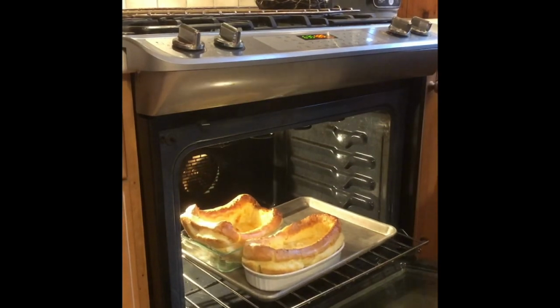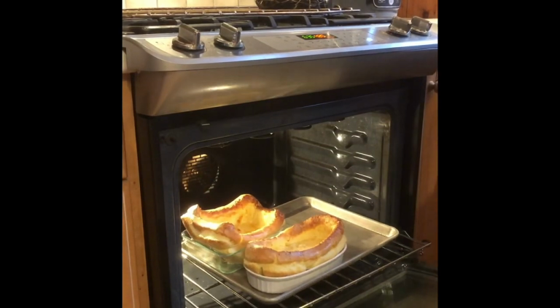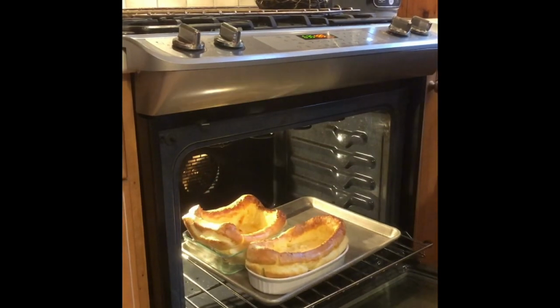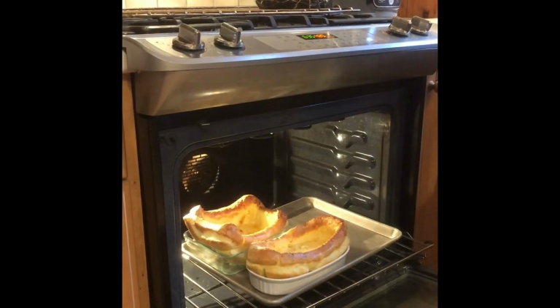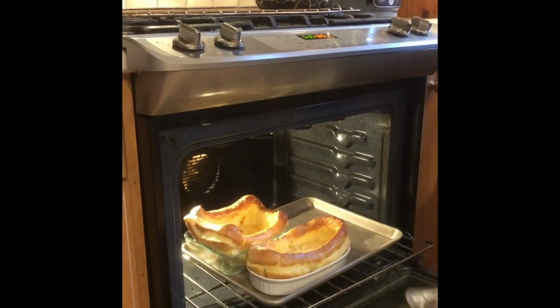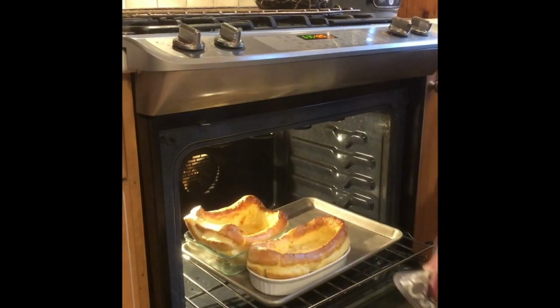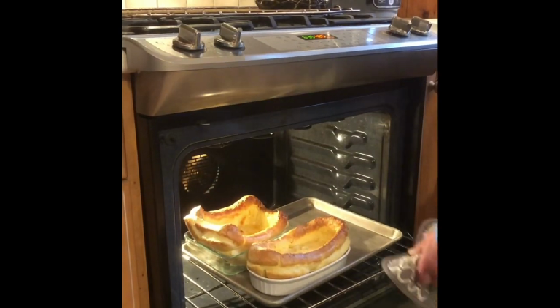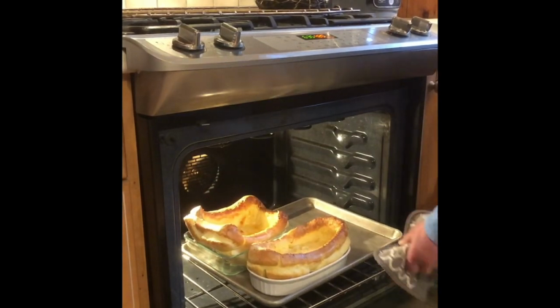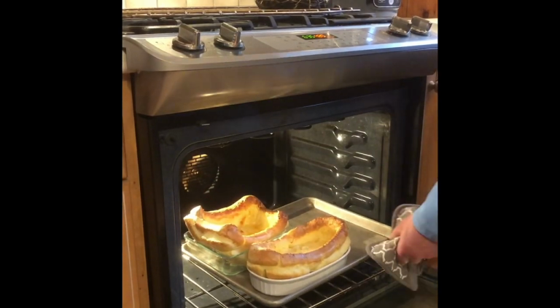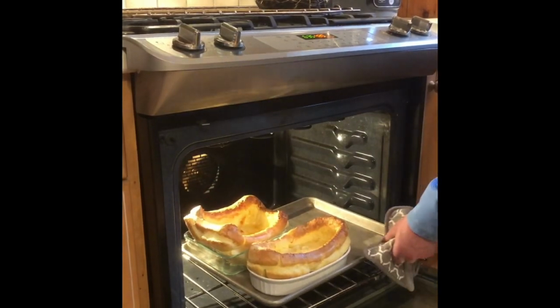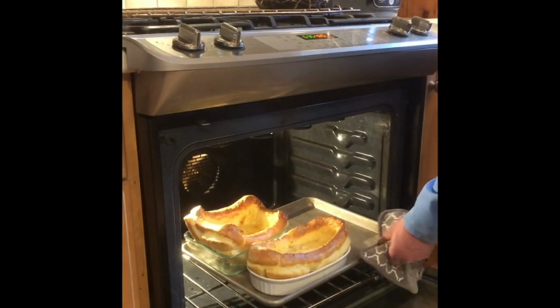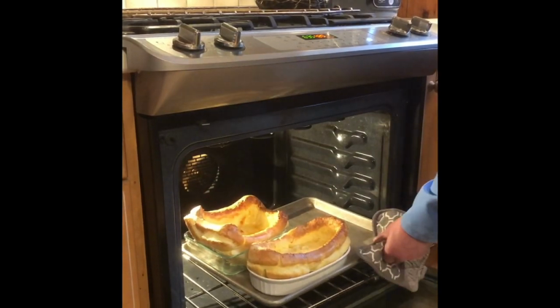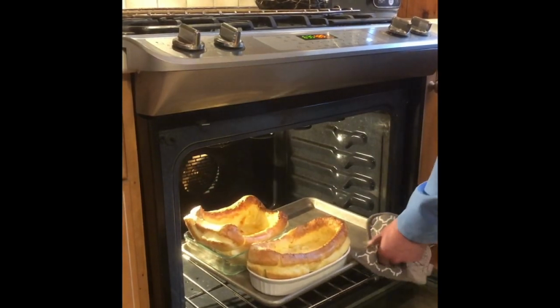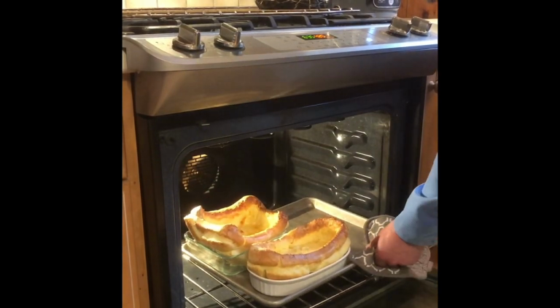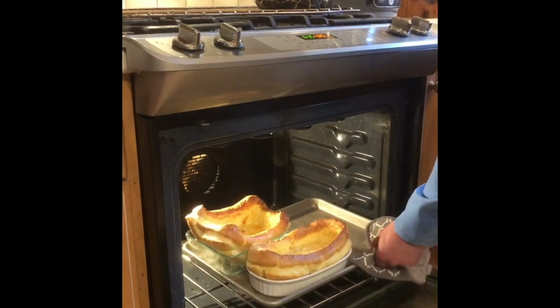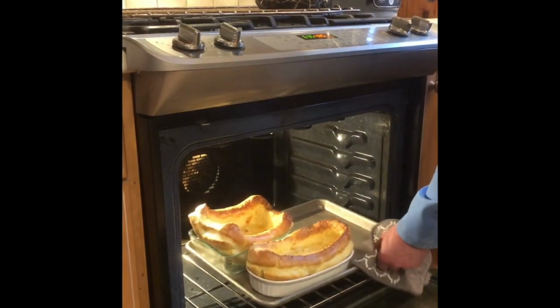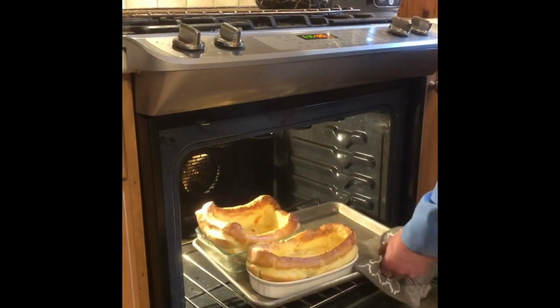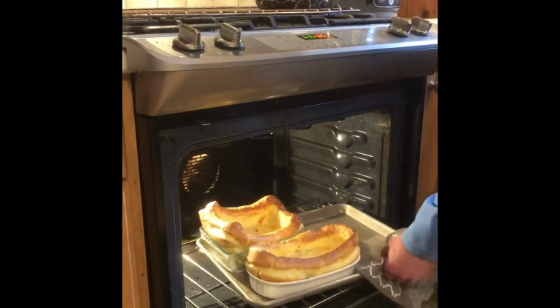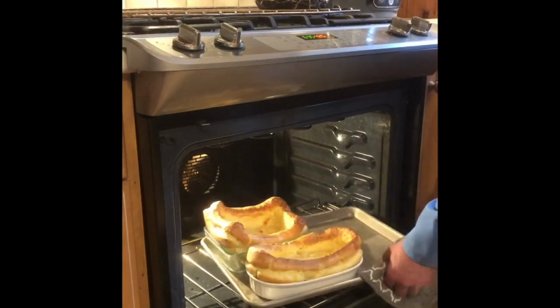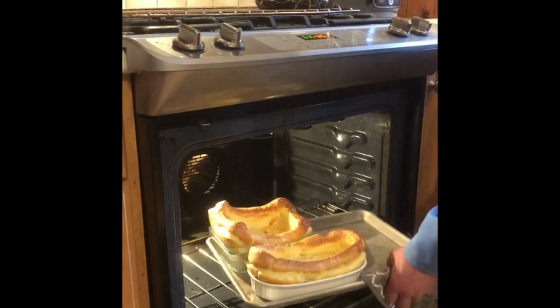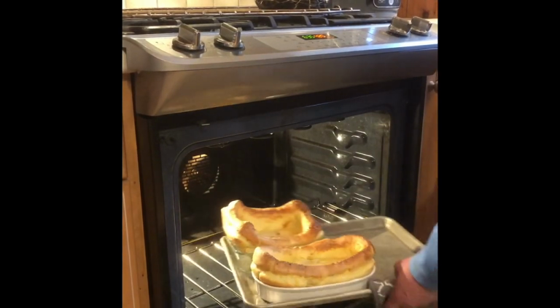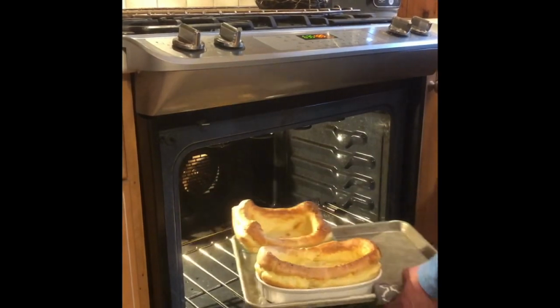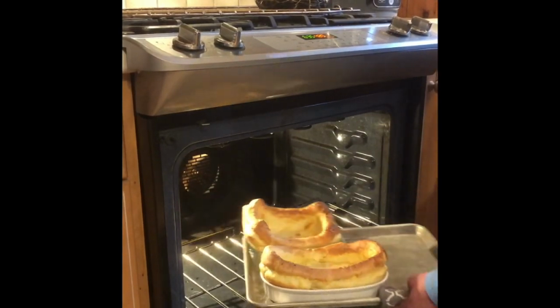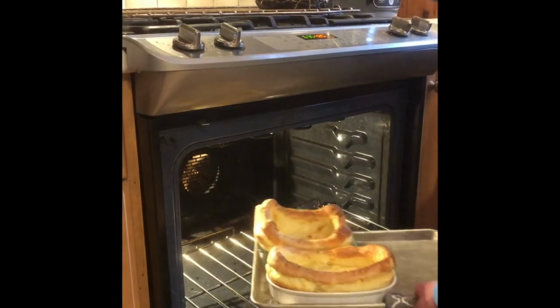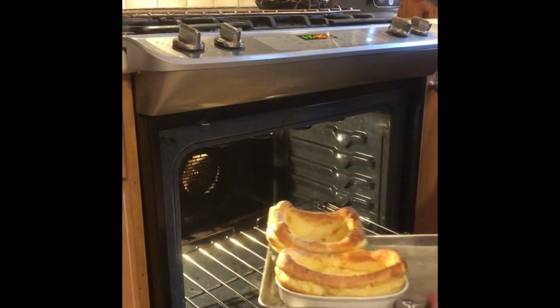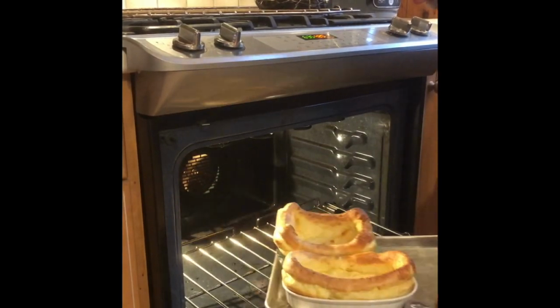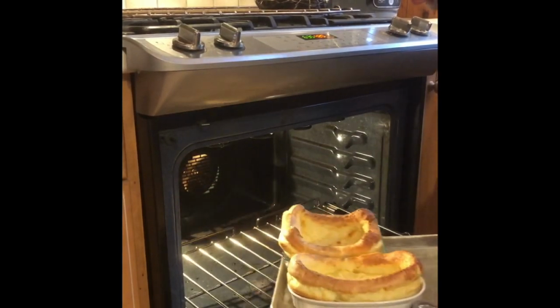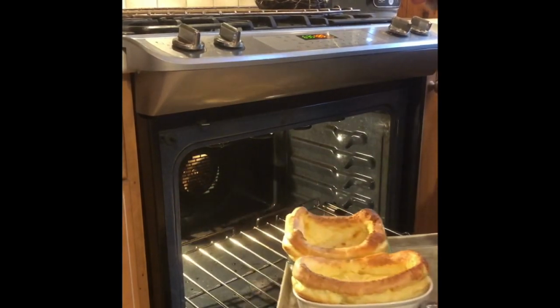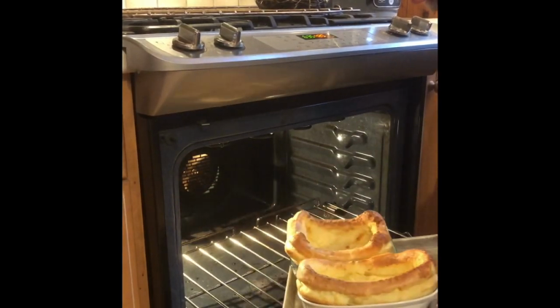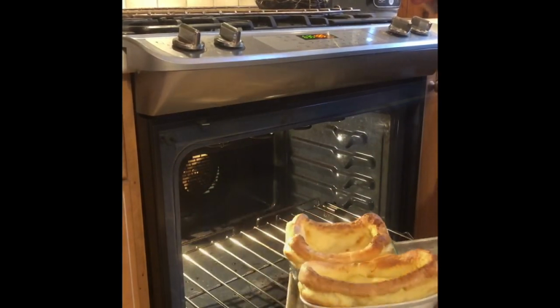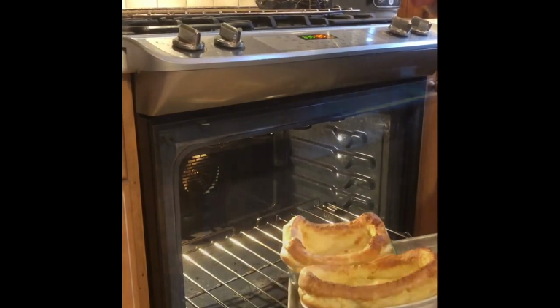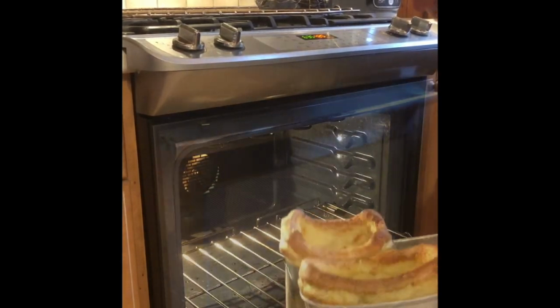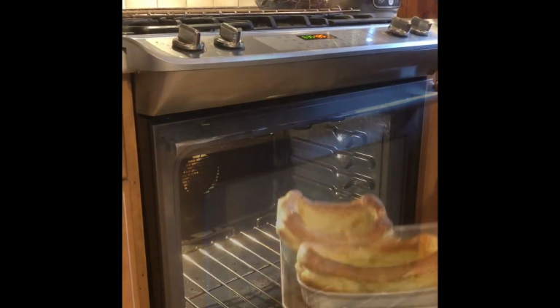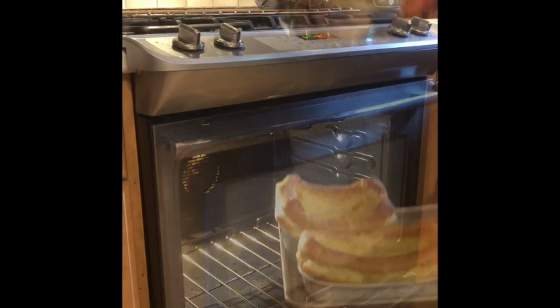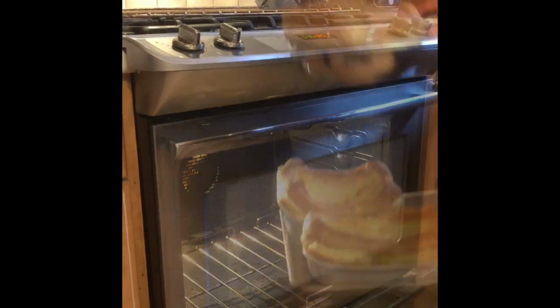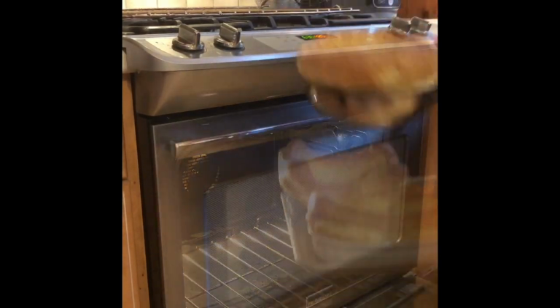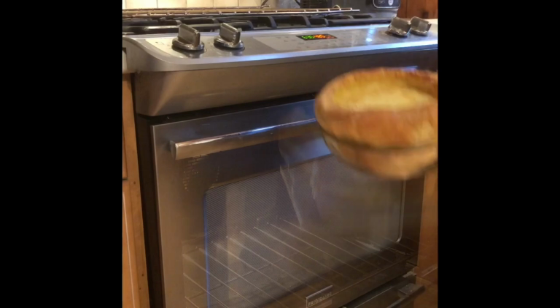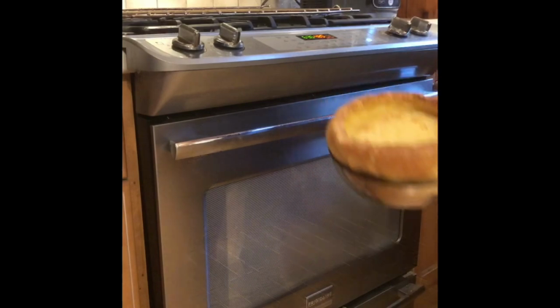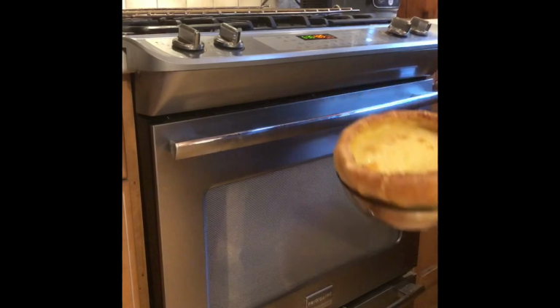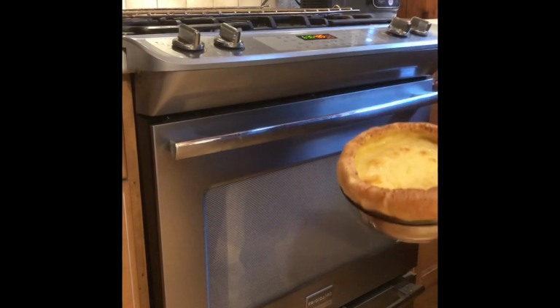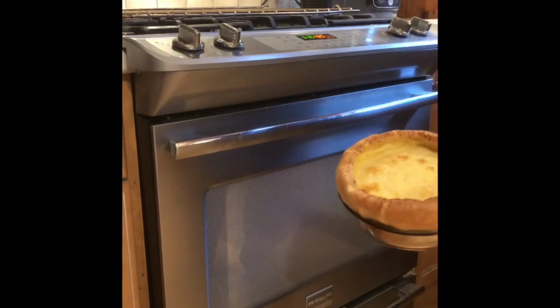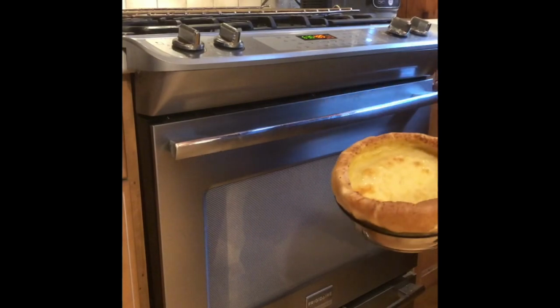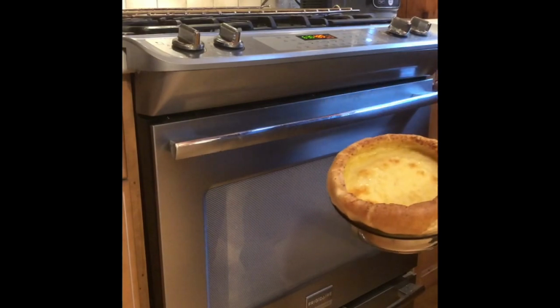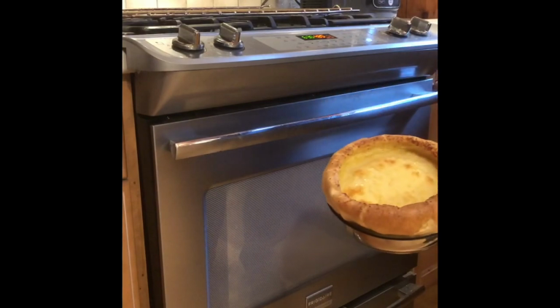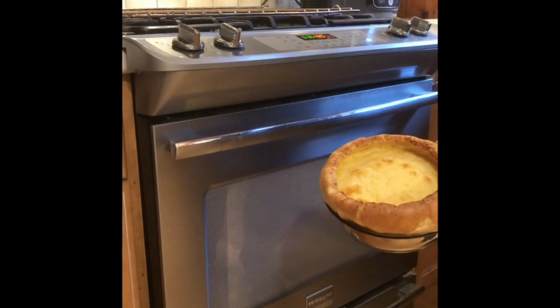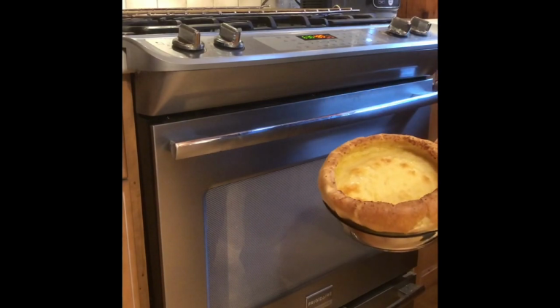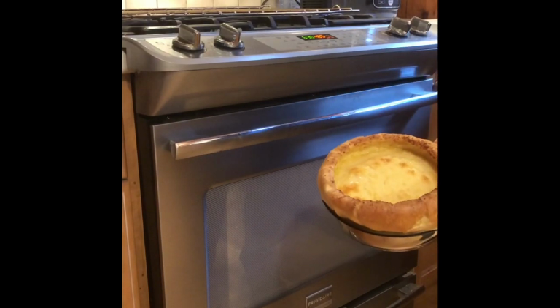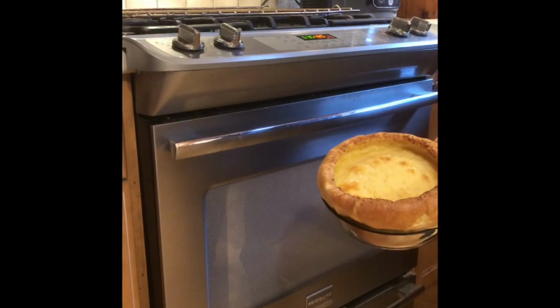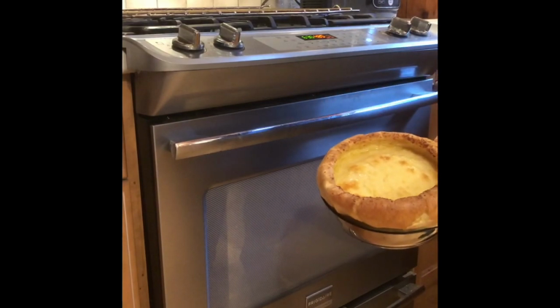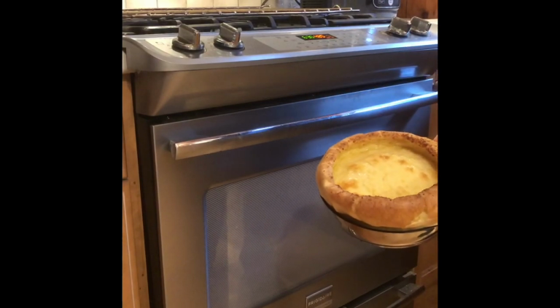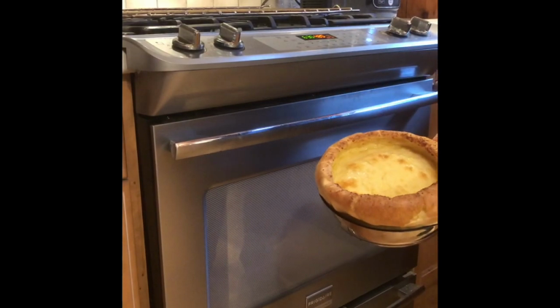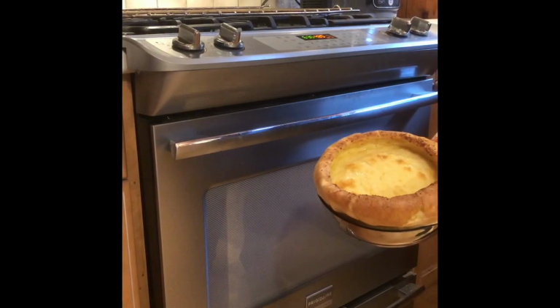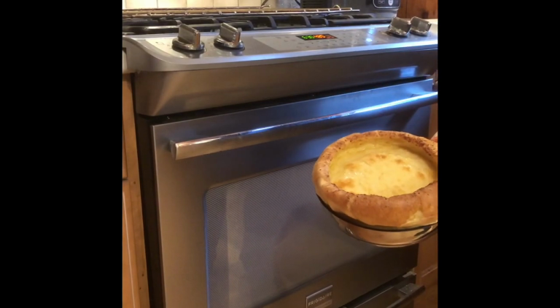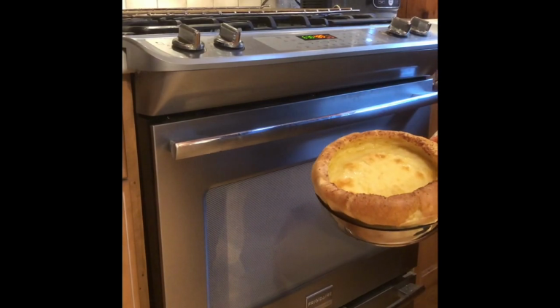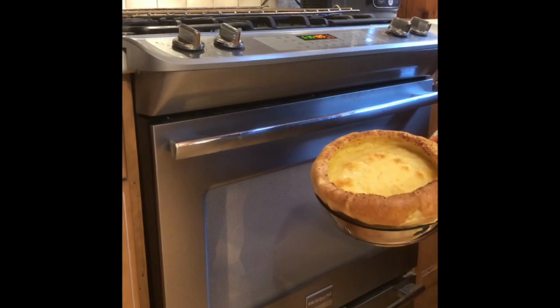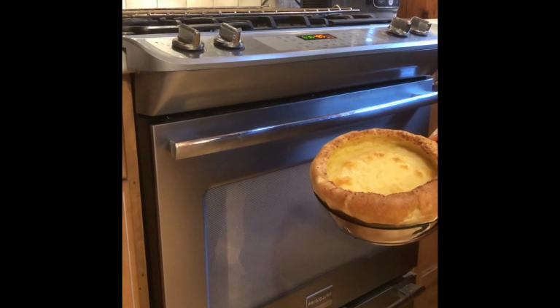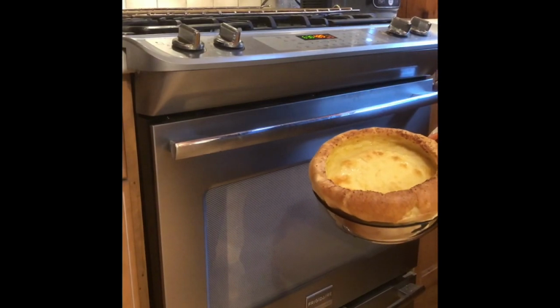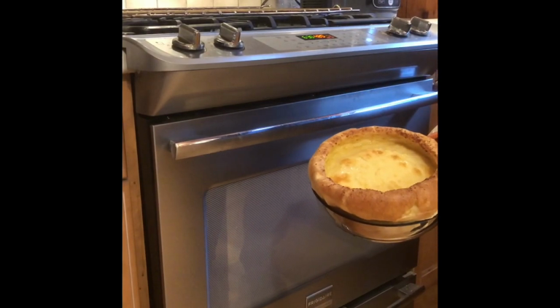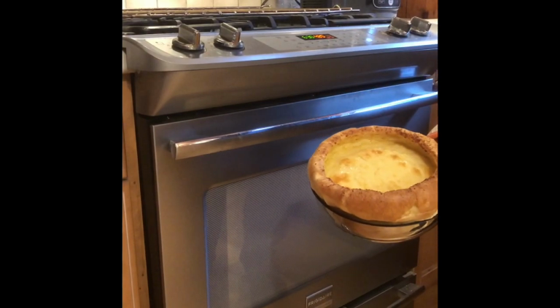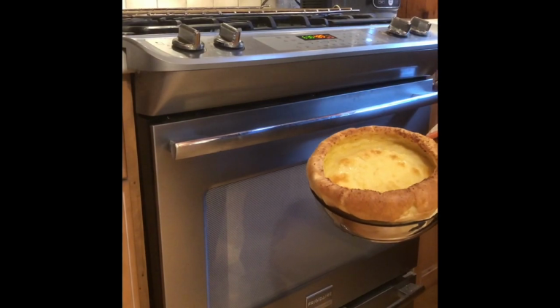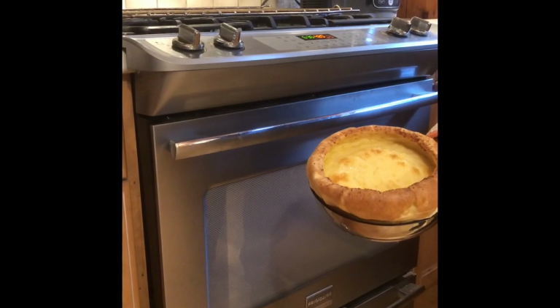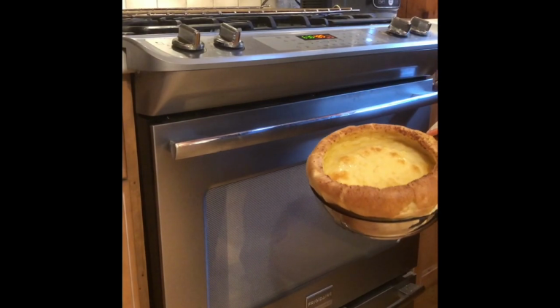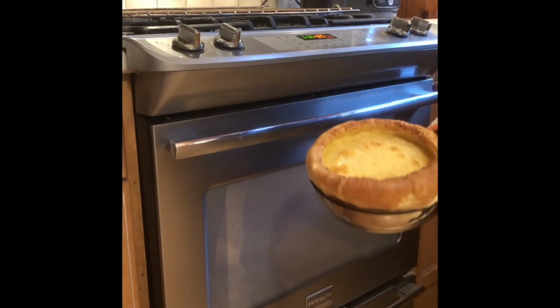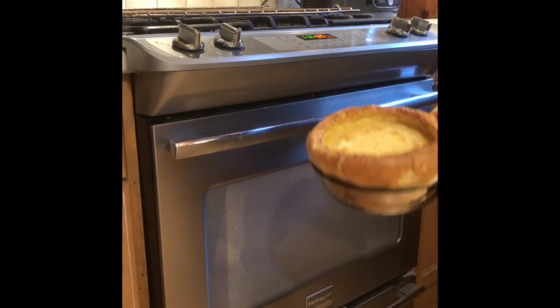These are ready. It'll drop quickly, so be ready to serve.